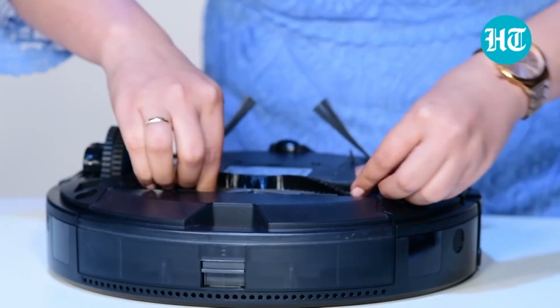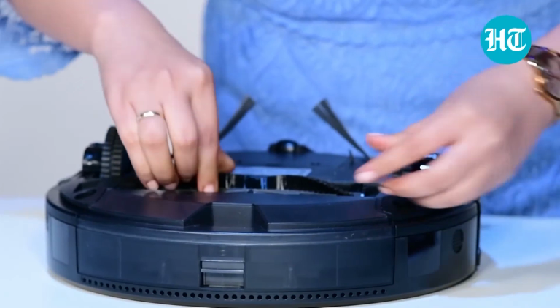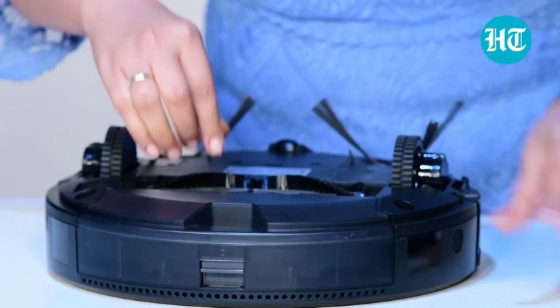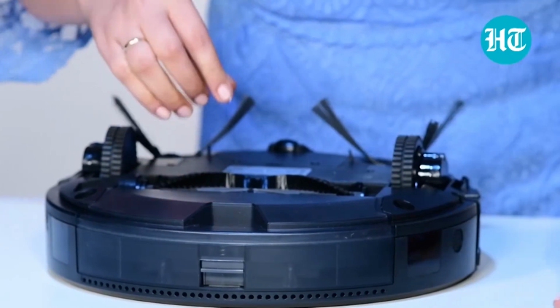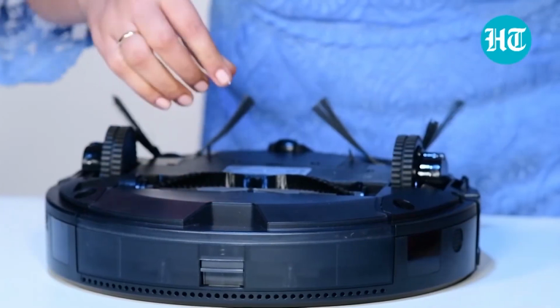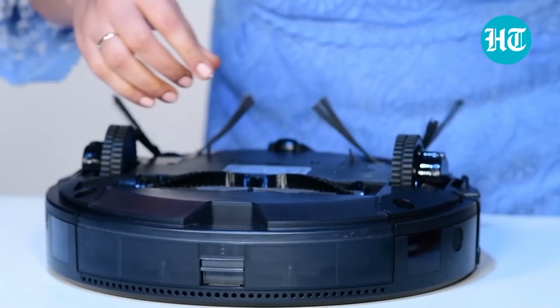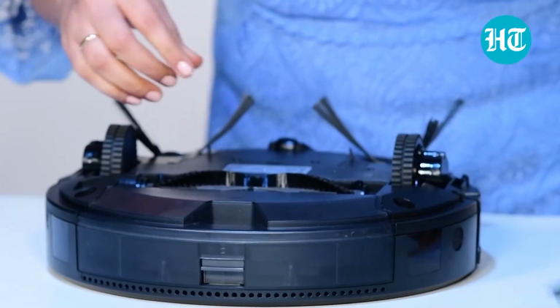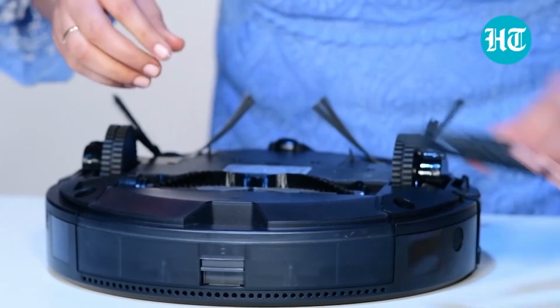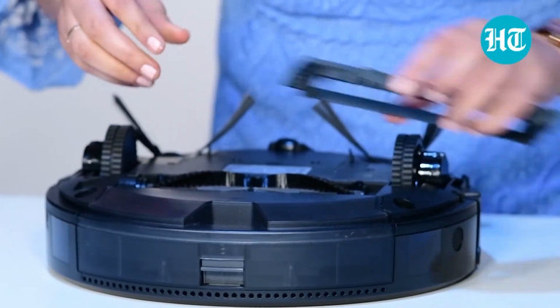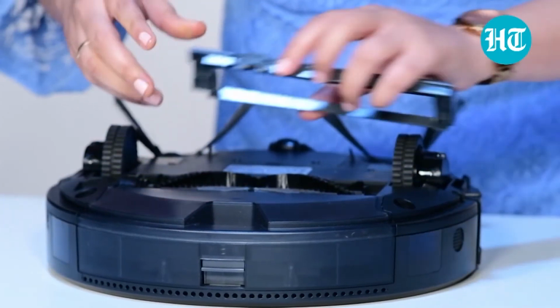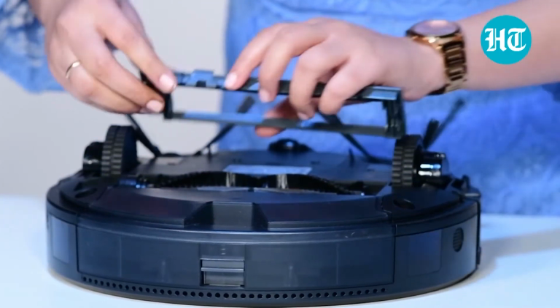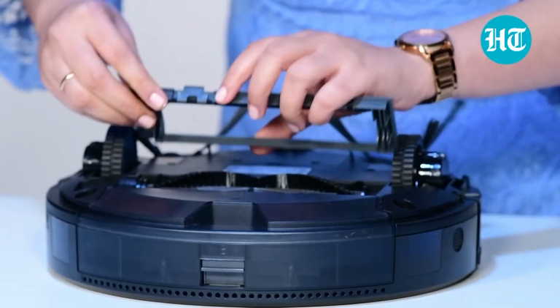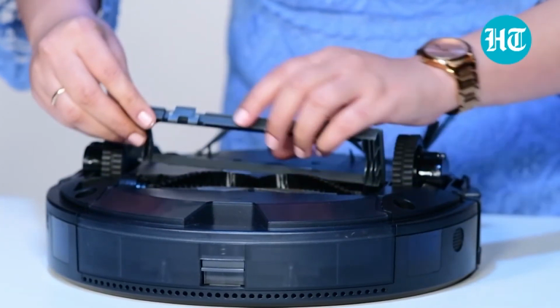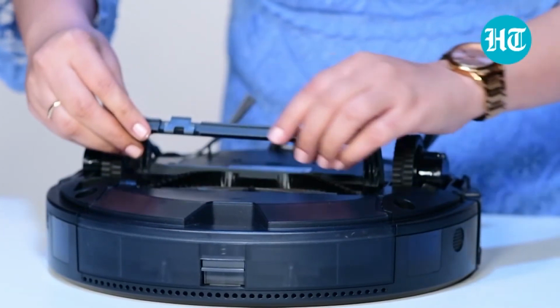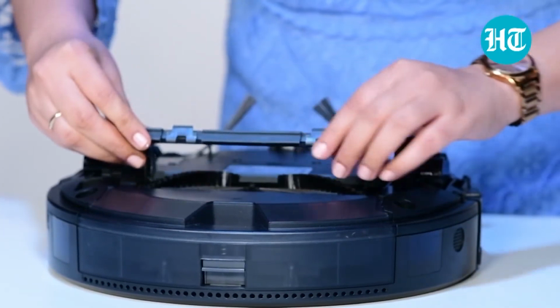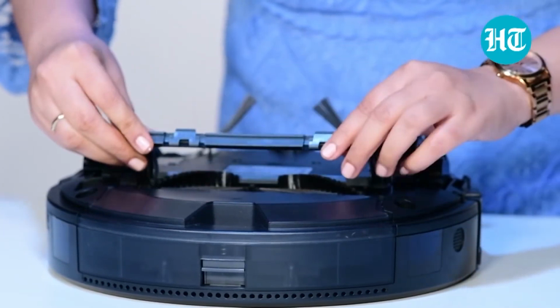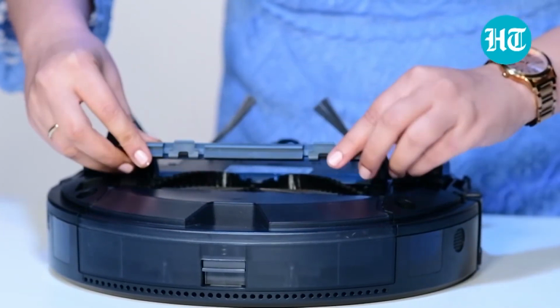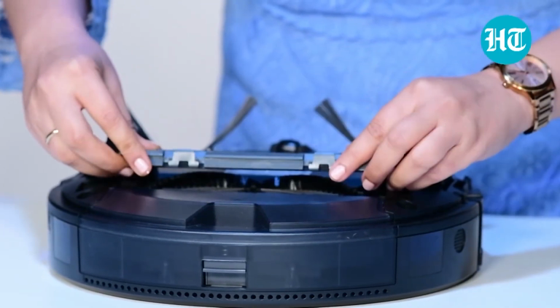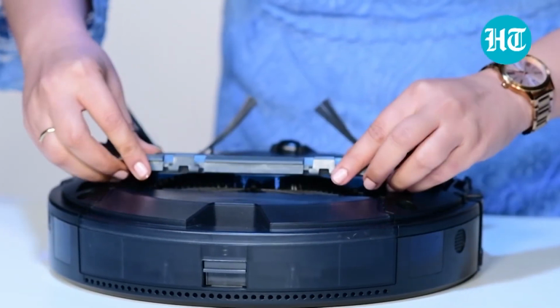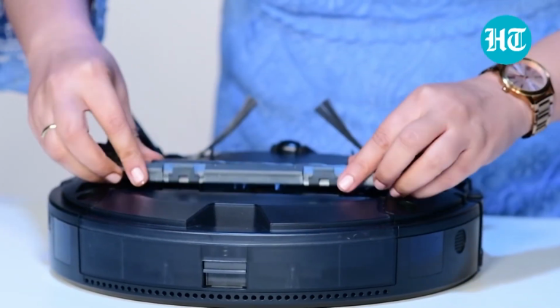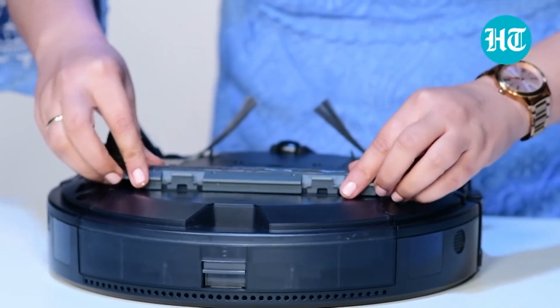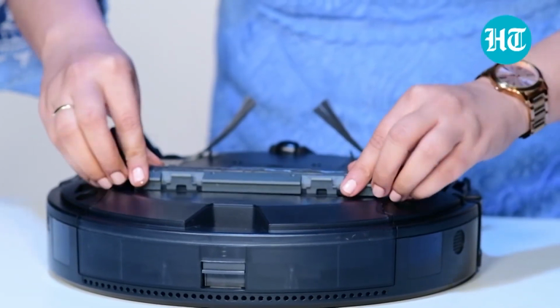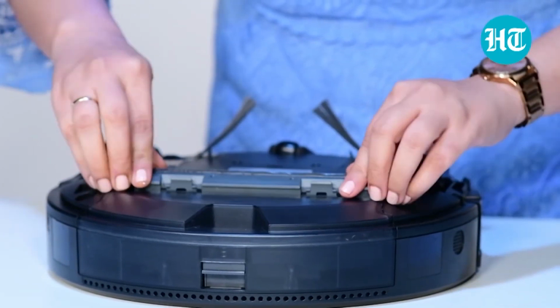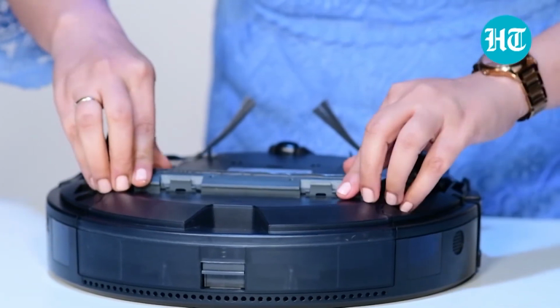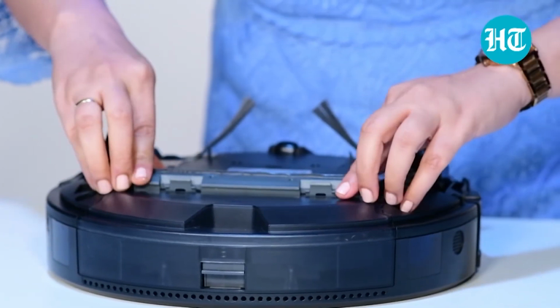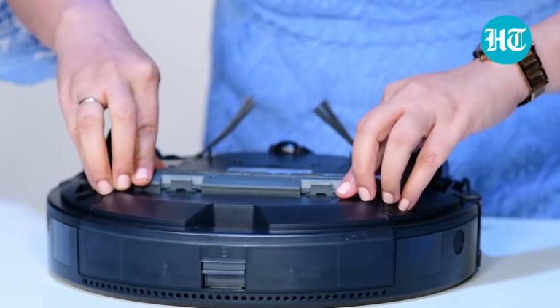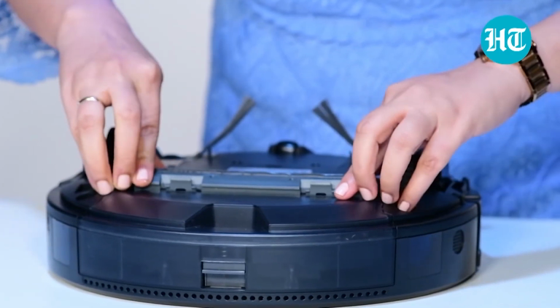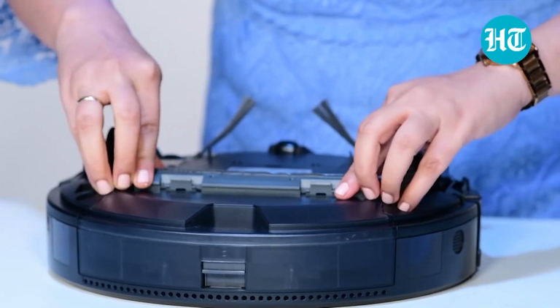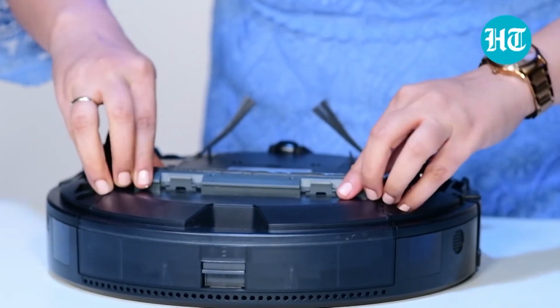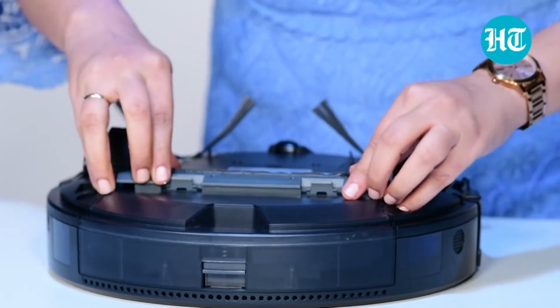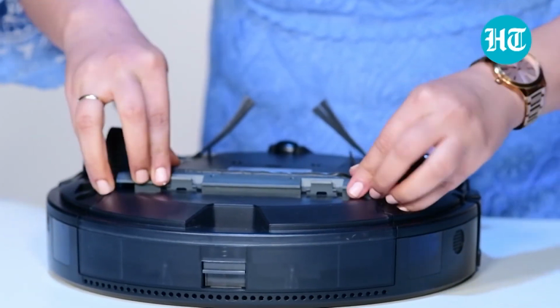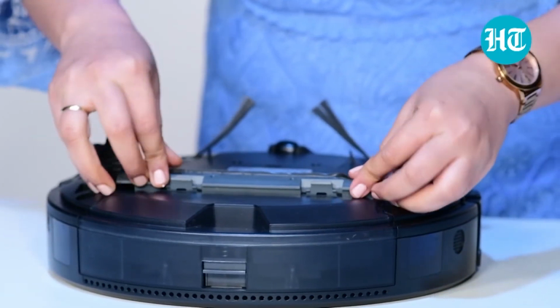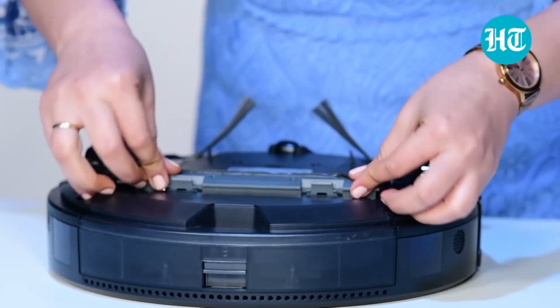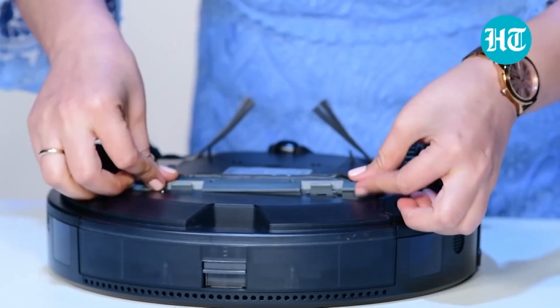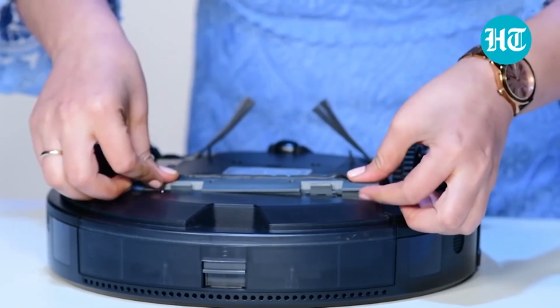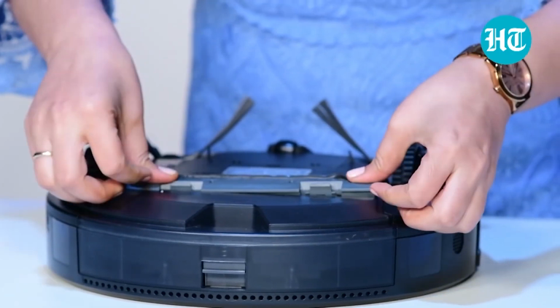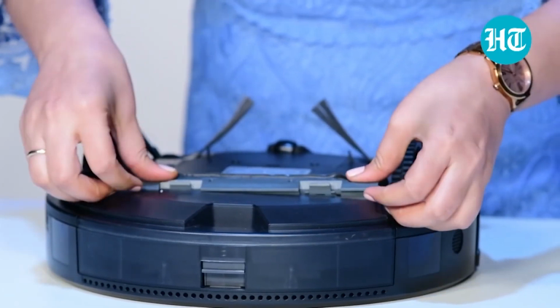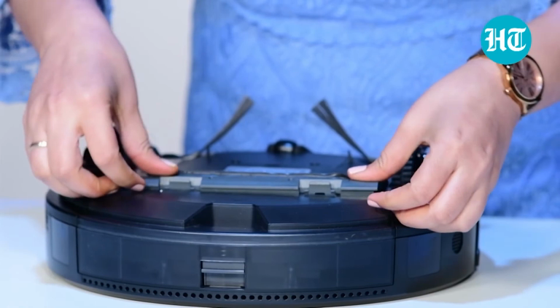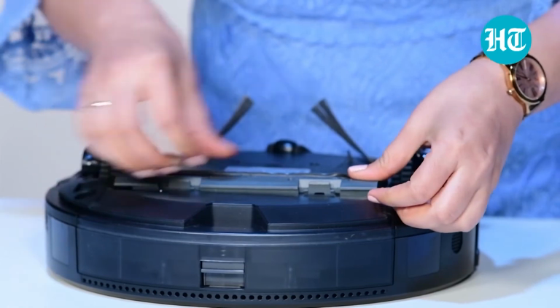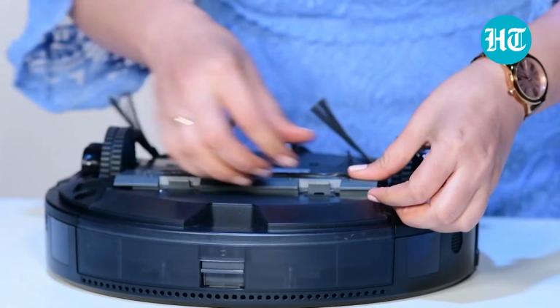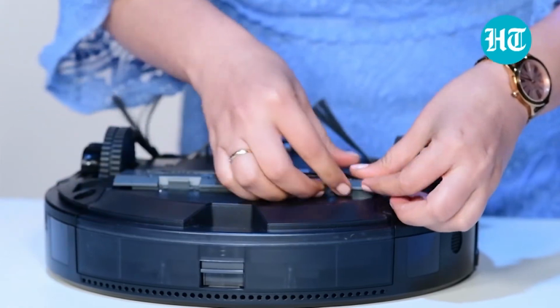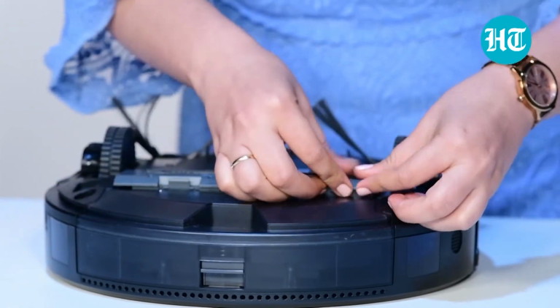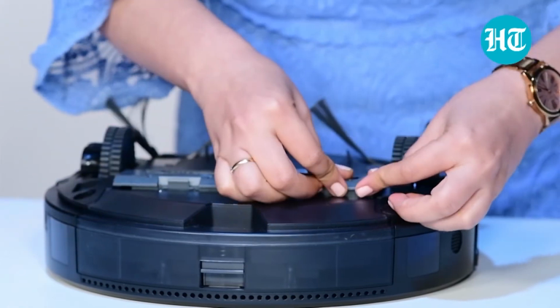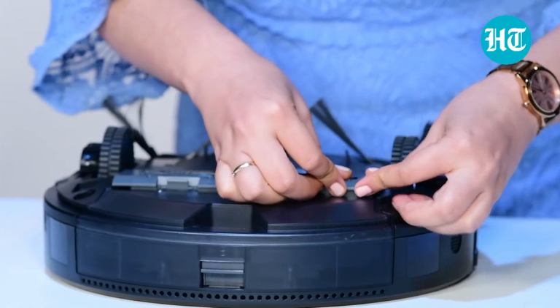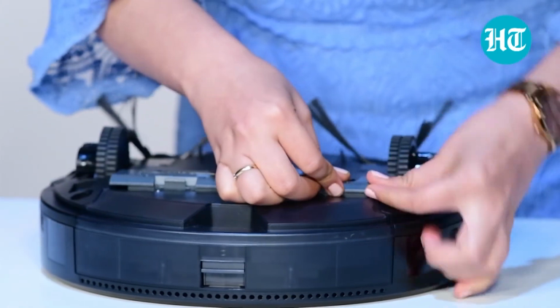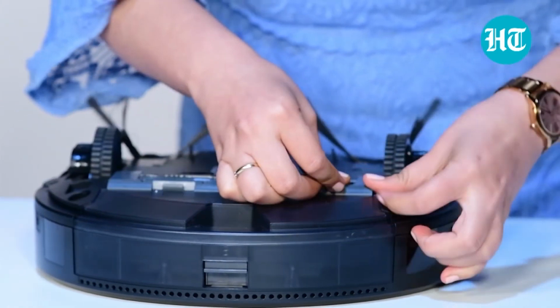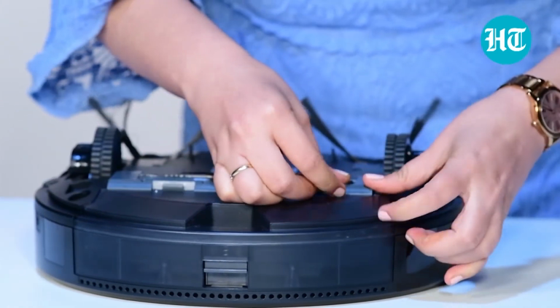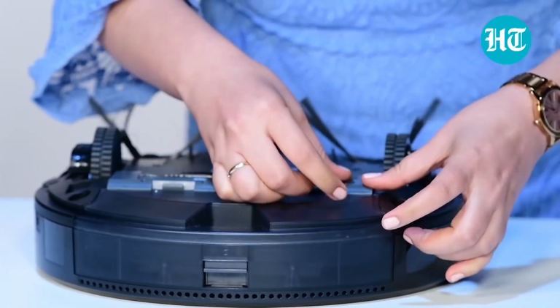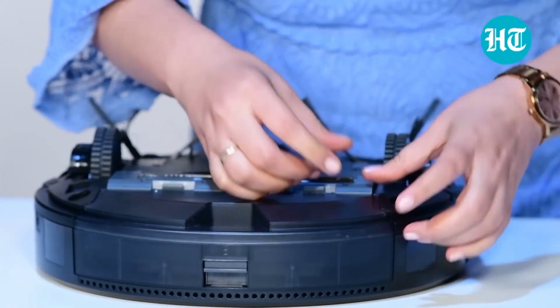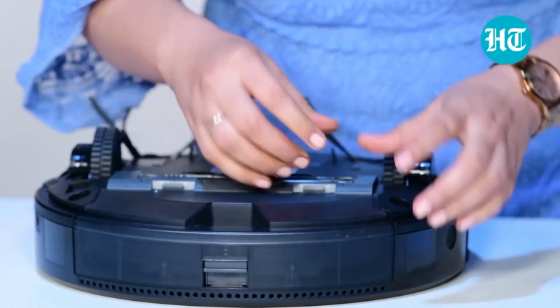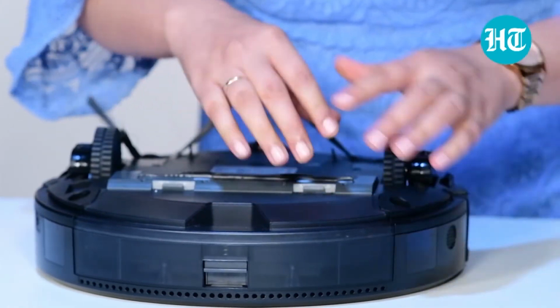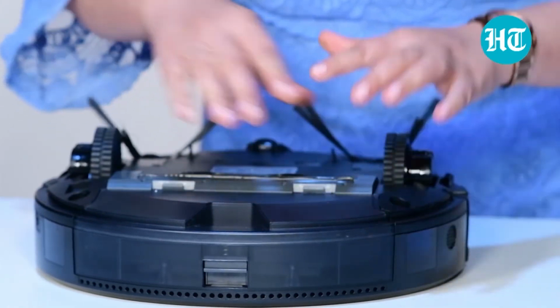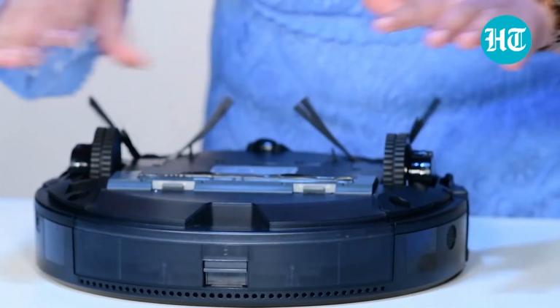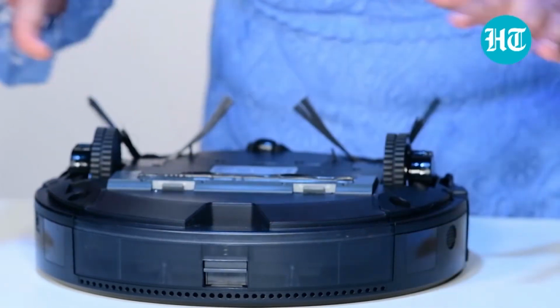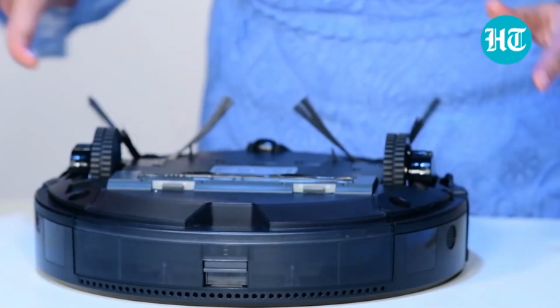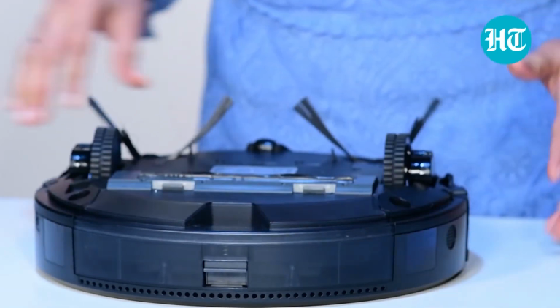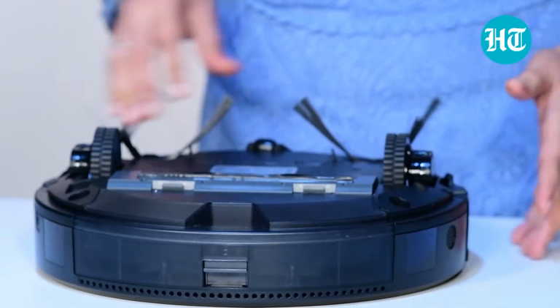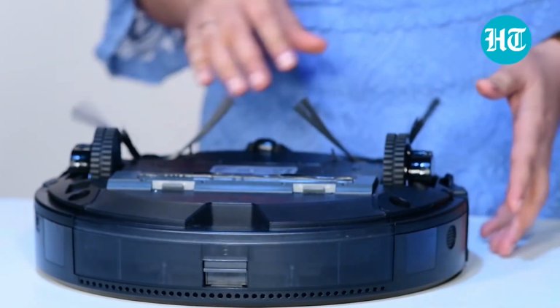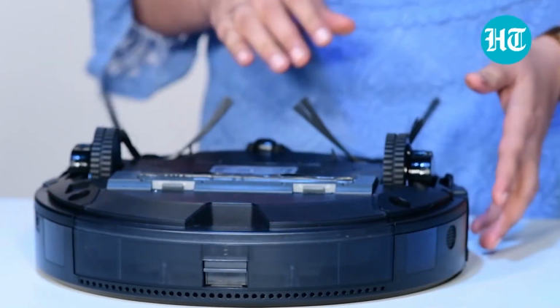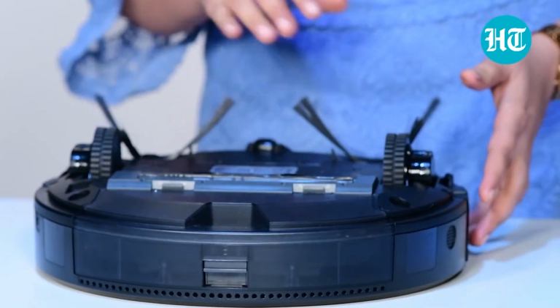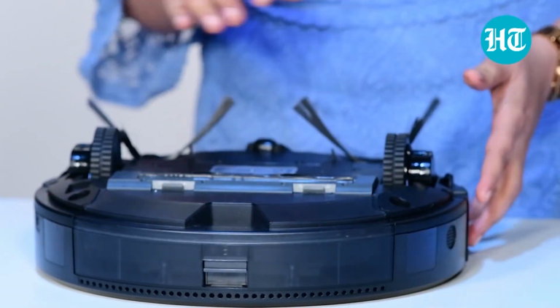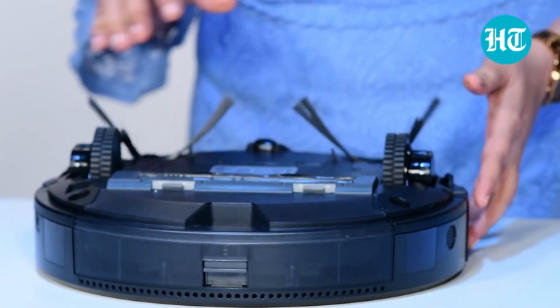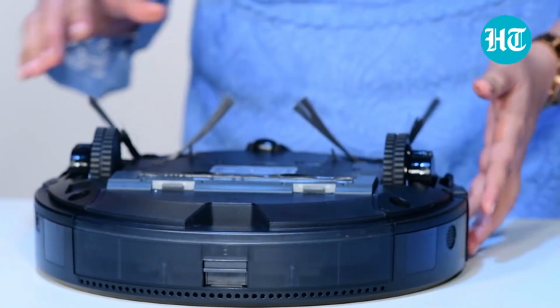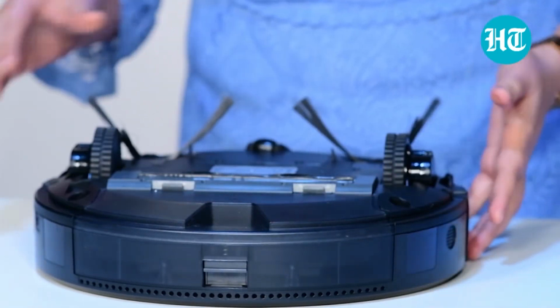This is how you put it back and there is a trash can. You can empty the trash can after the cleaning is done.